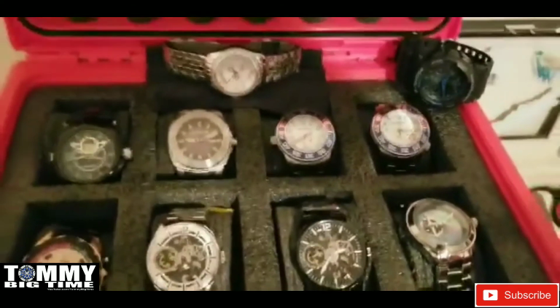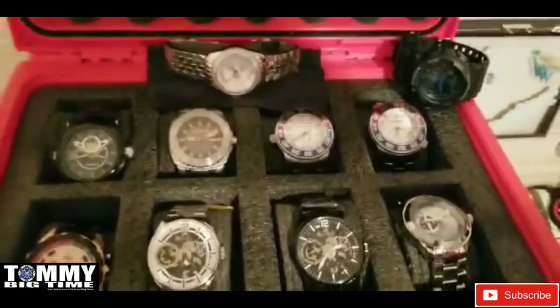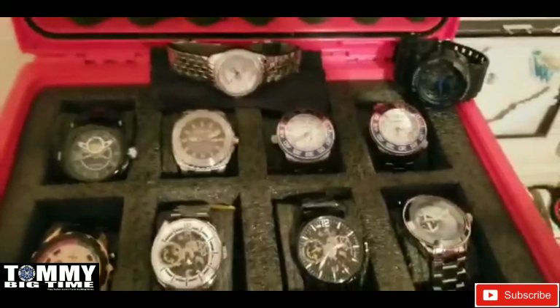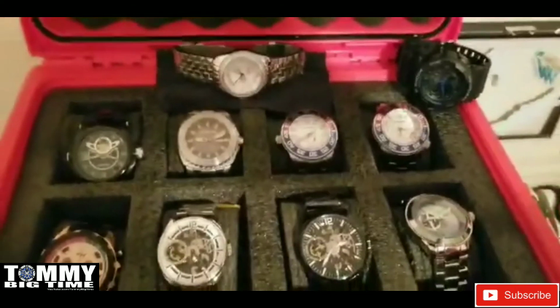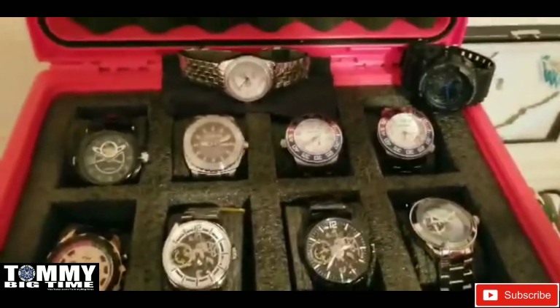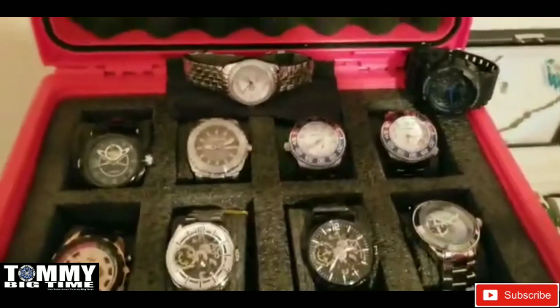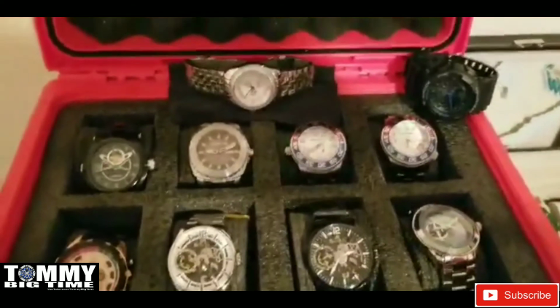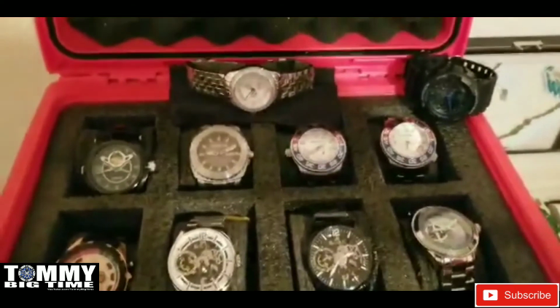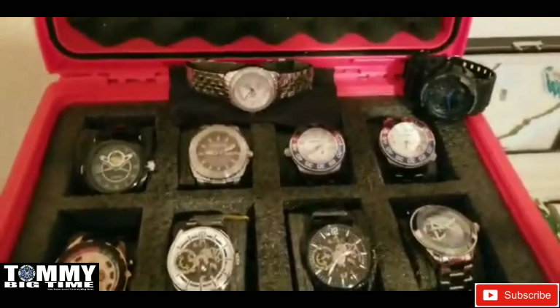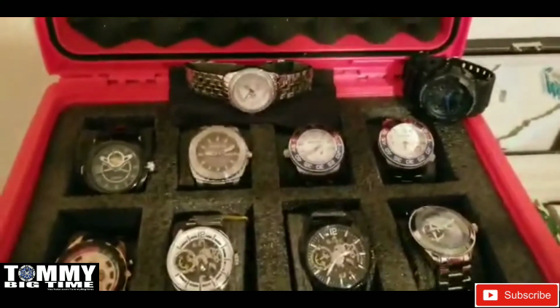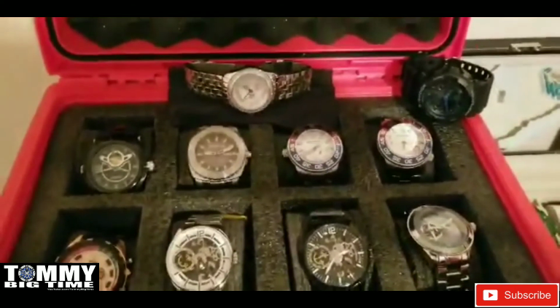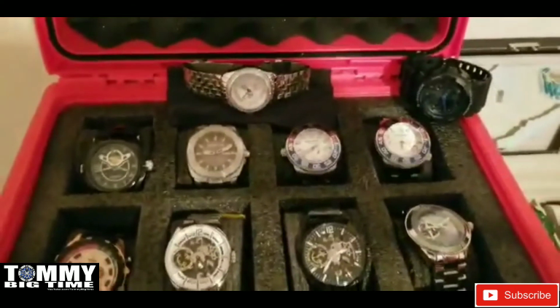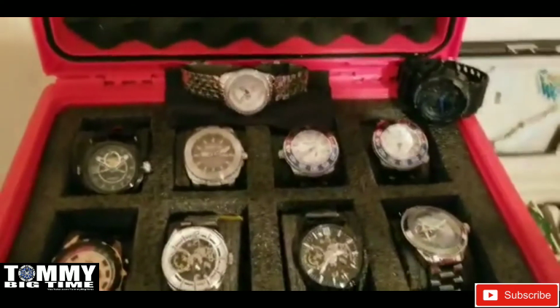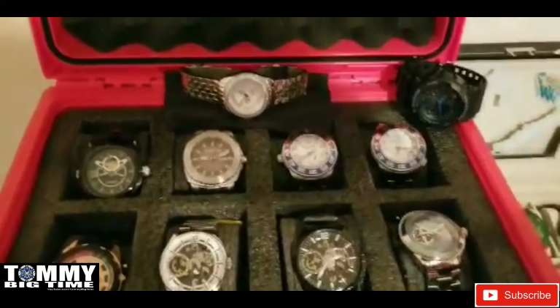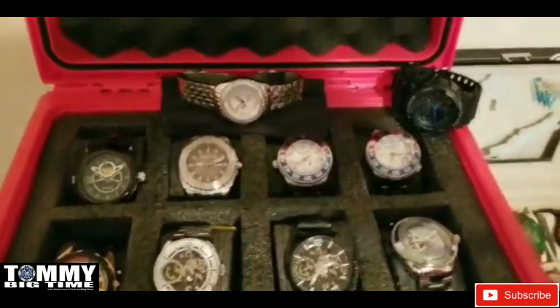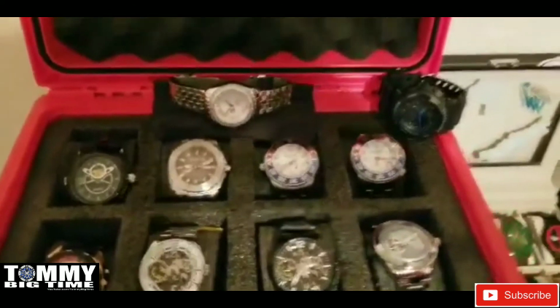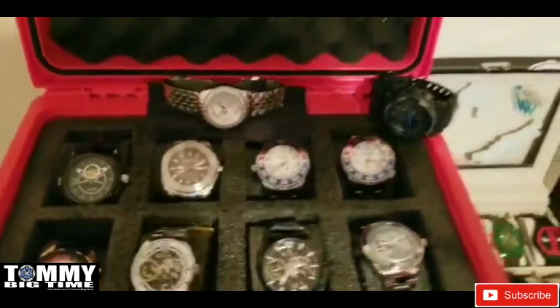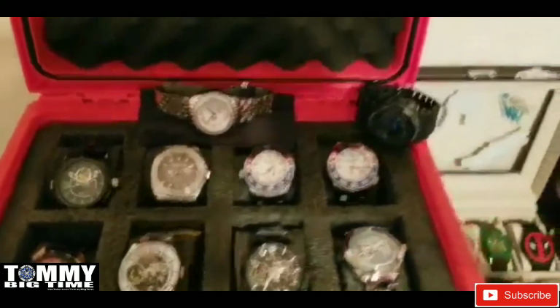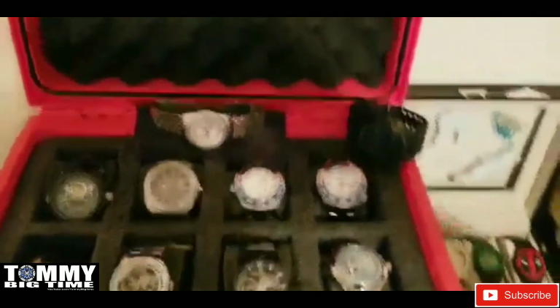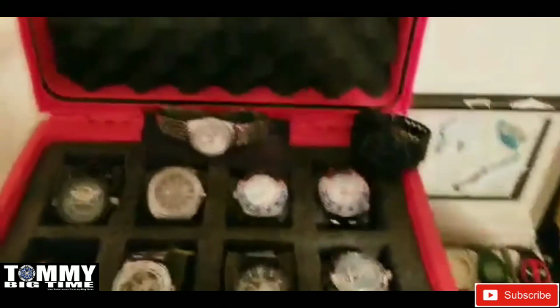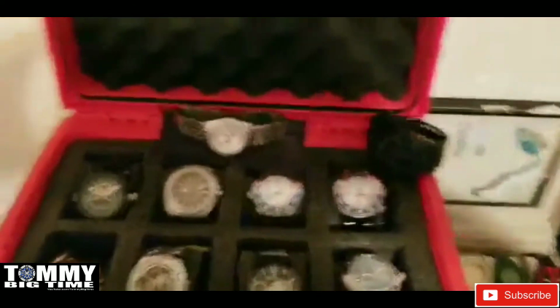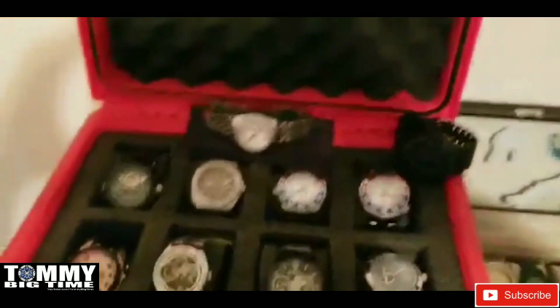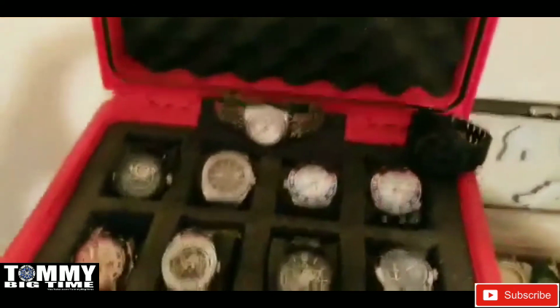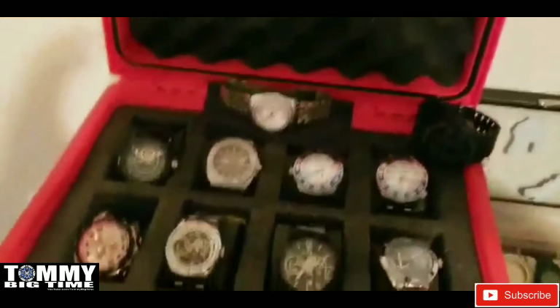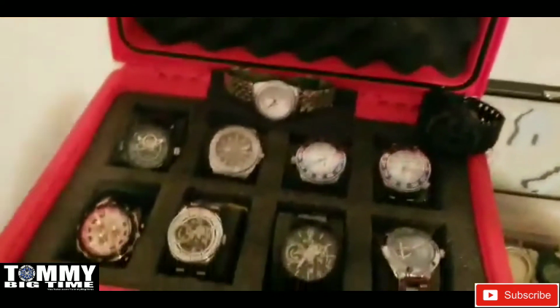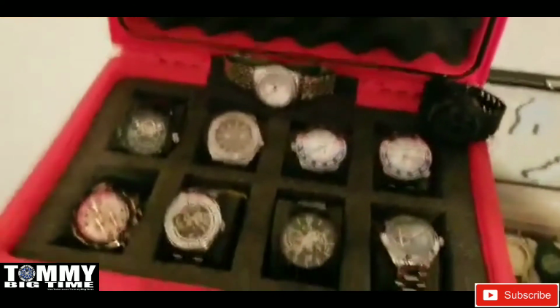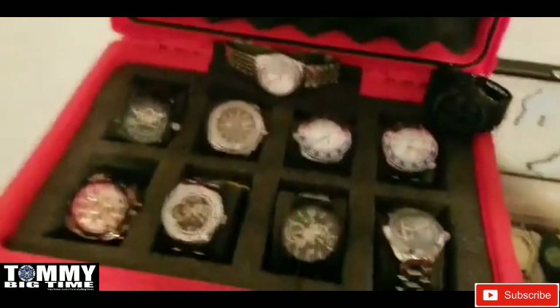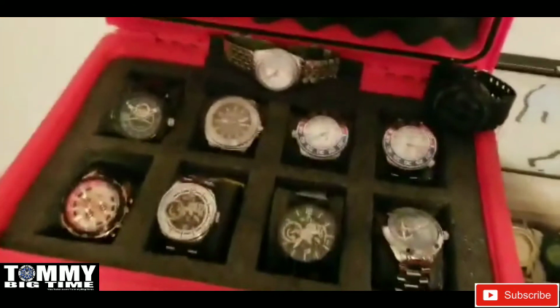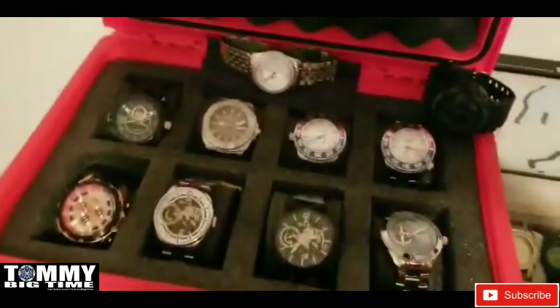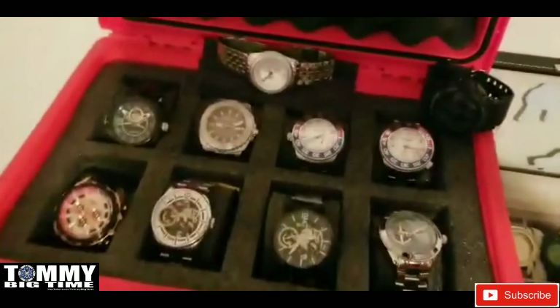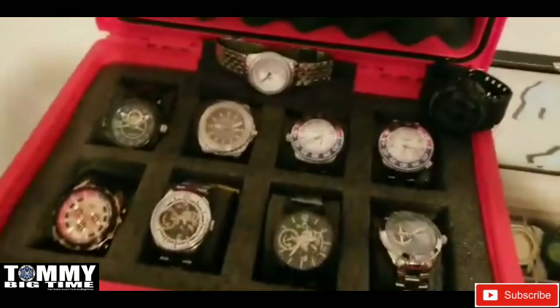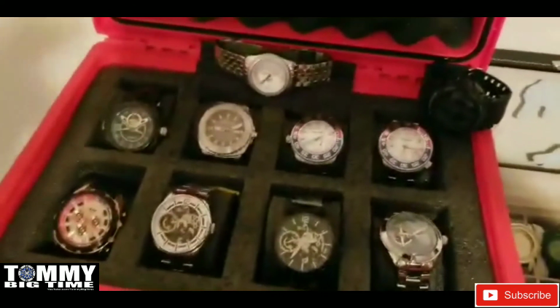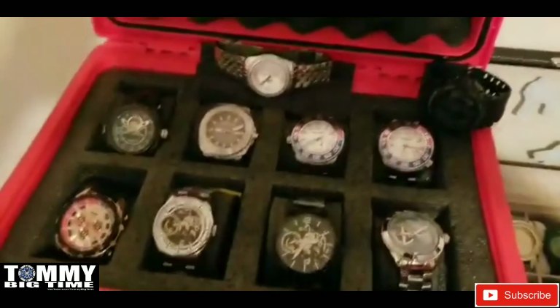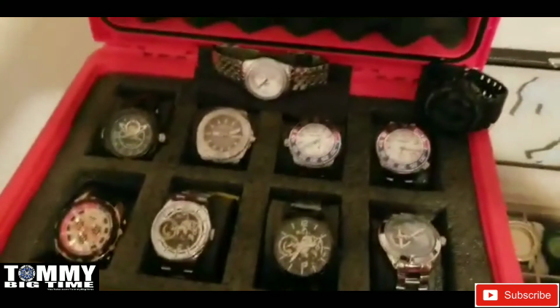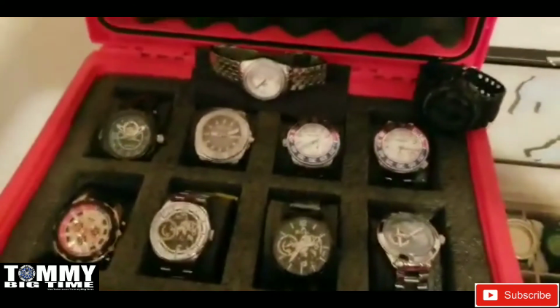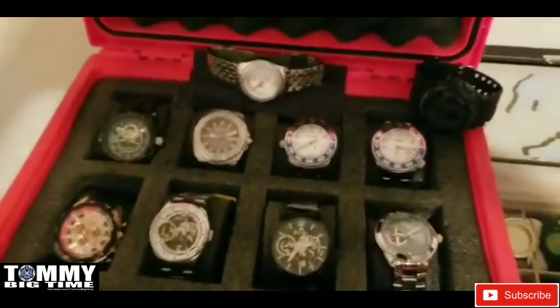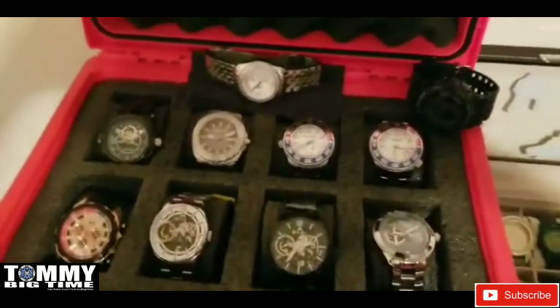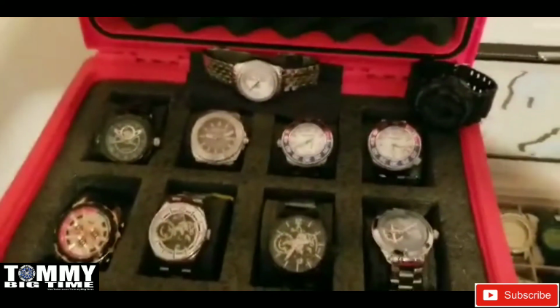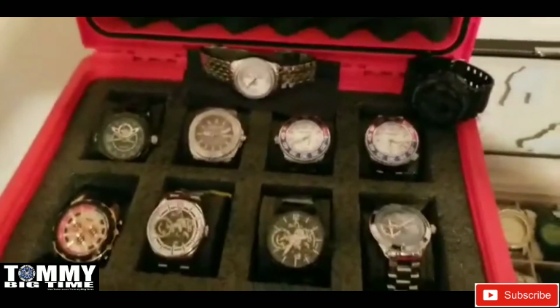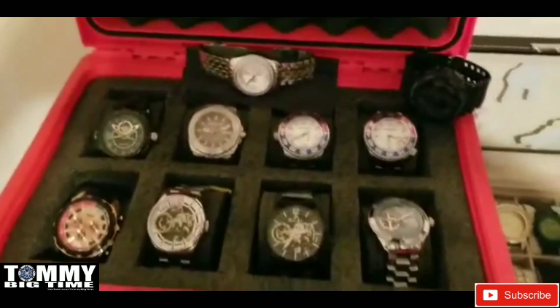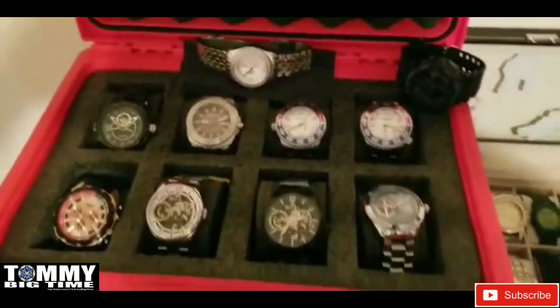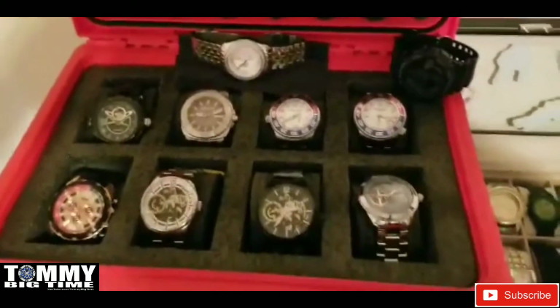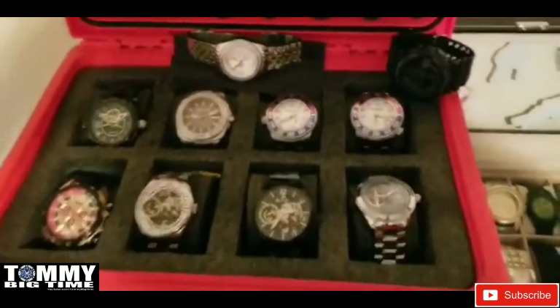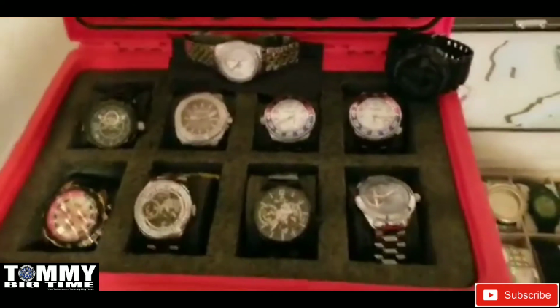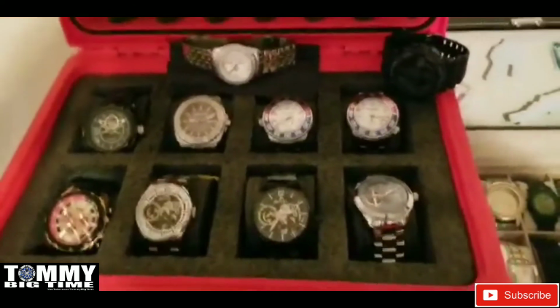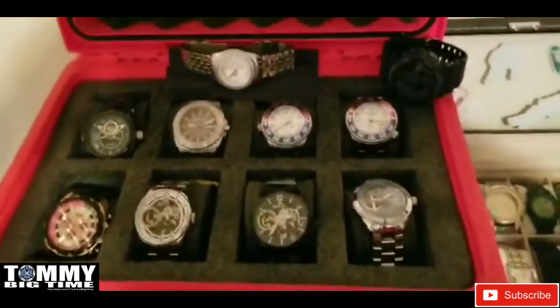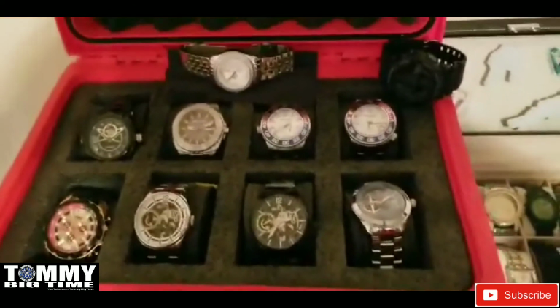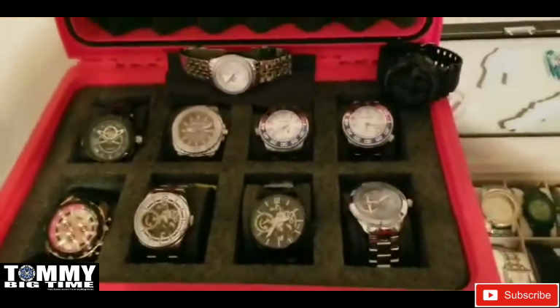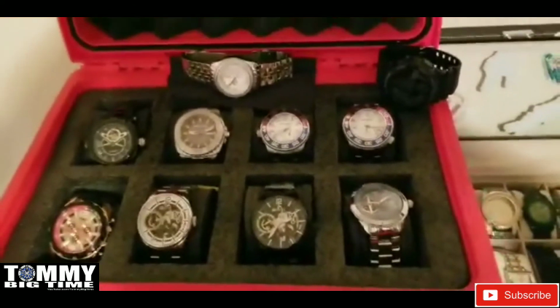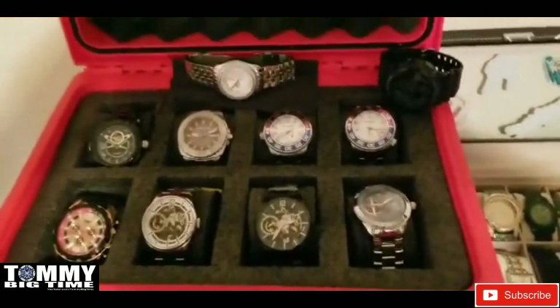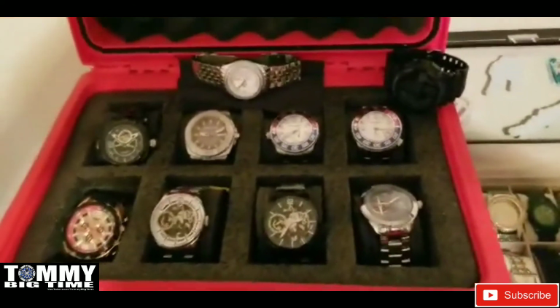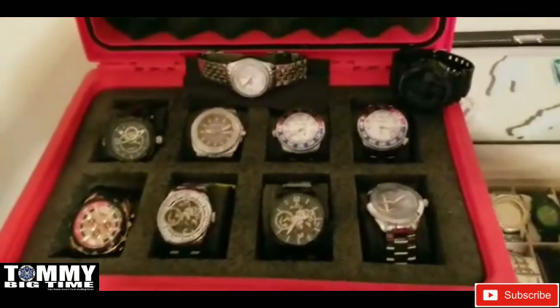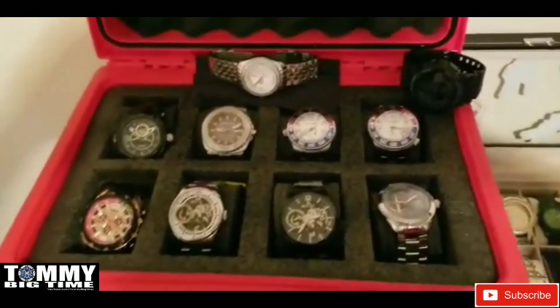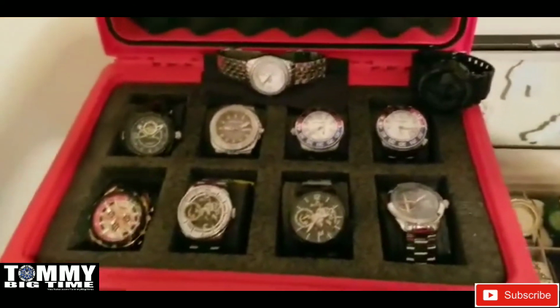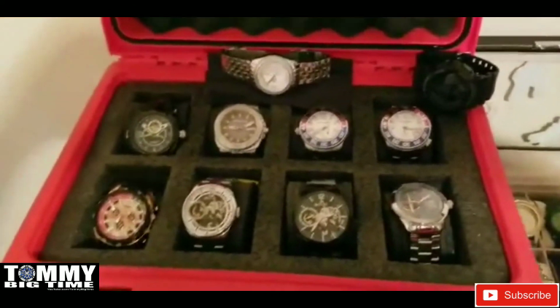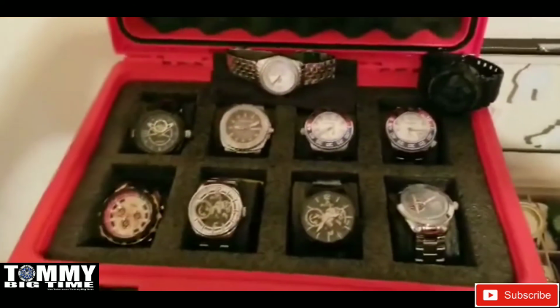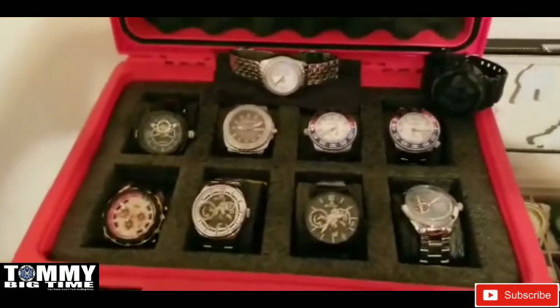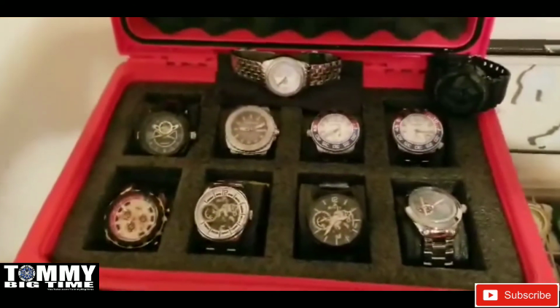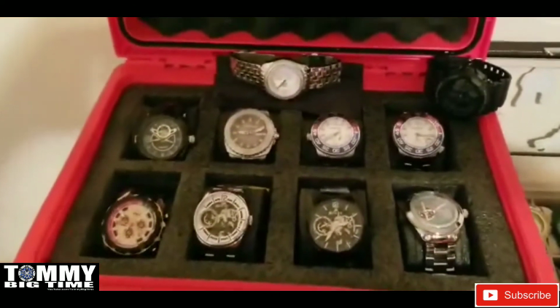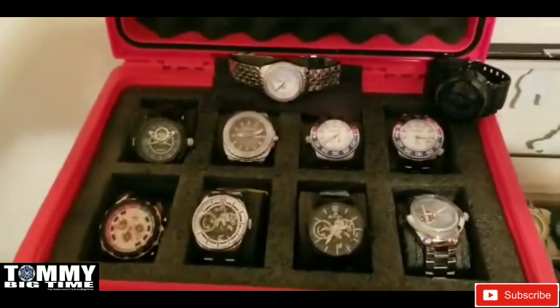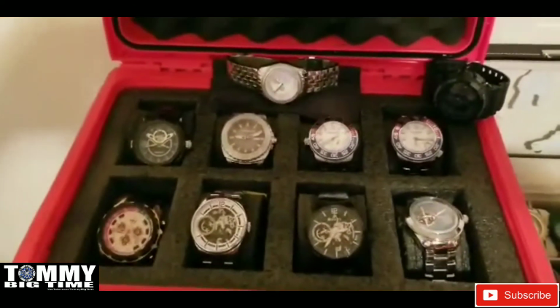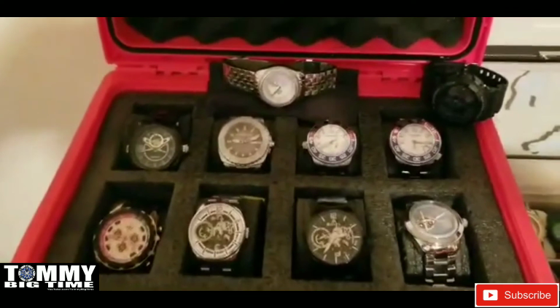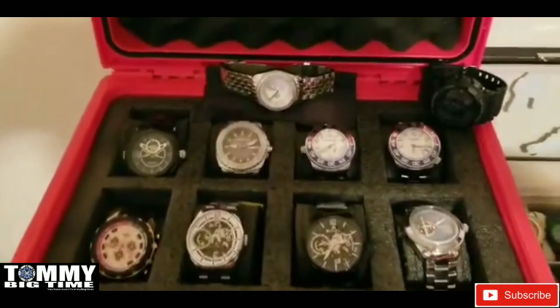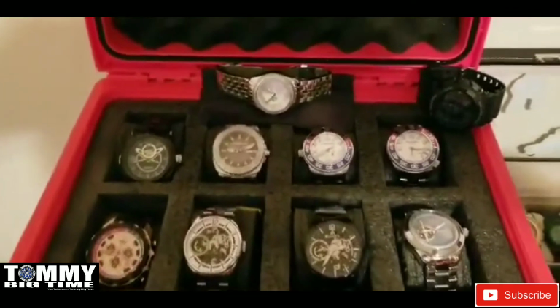Alright guys, that's gonna do it. I'm gonna rearrange all this stuff and get one aerial photo, and then we'll be done.